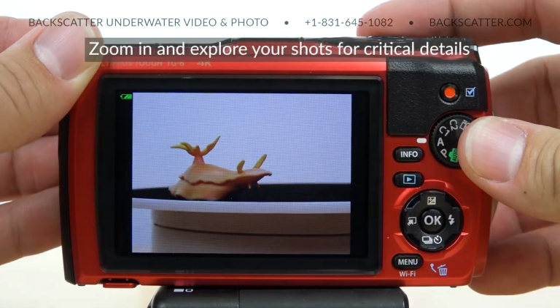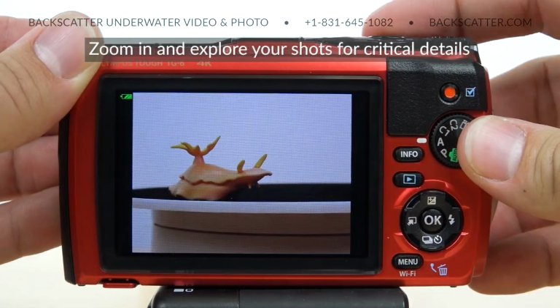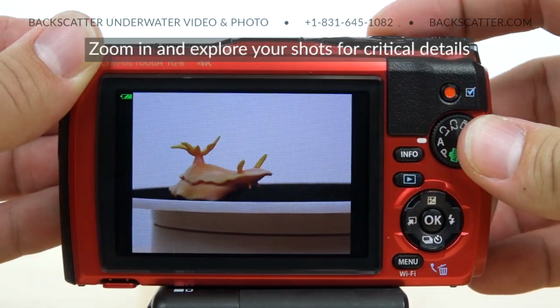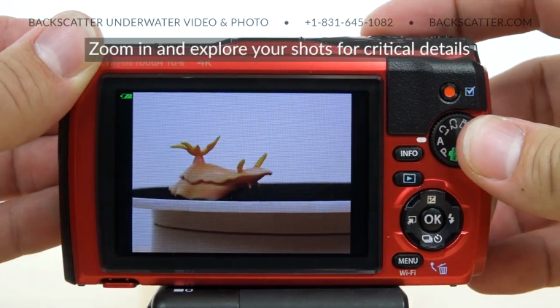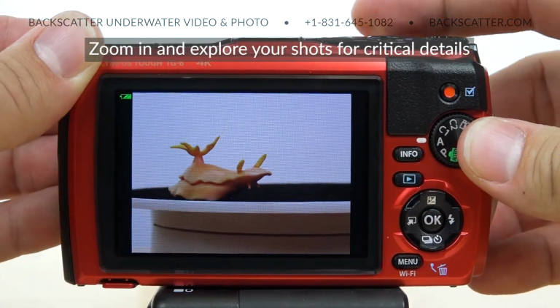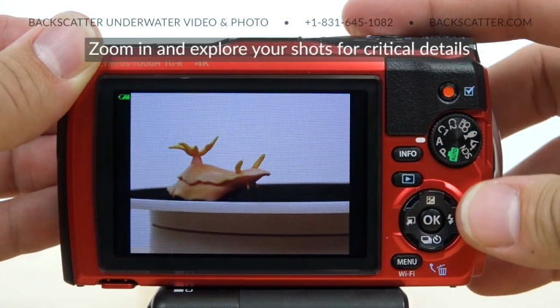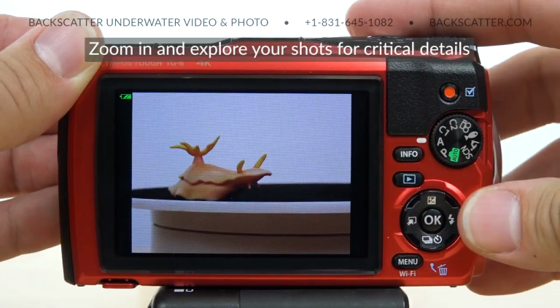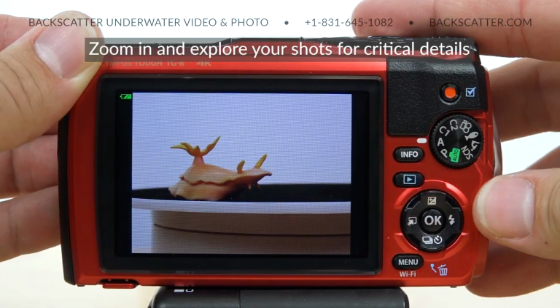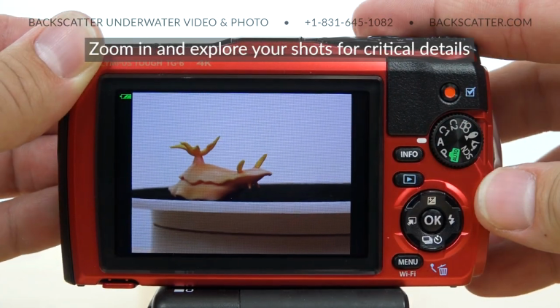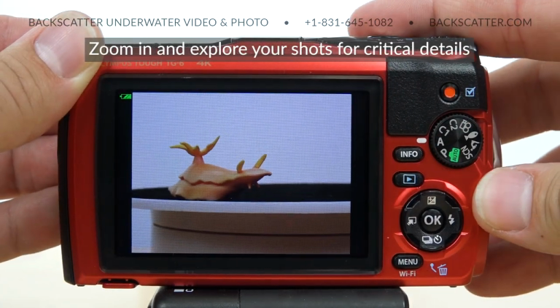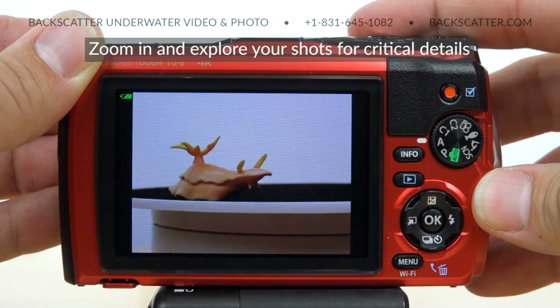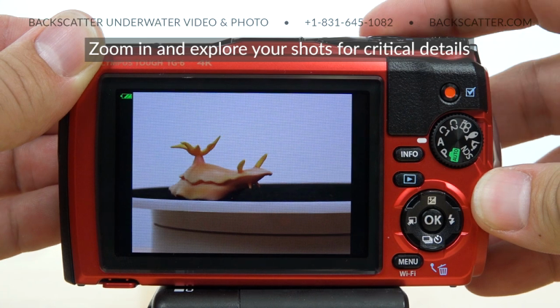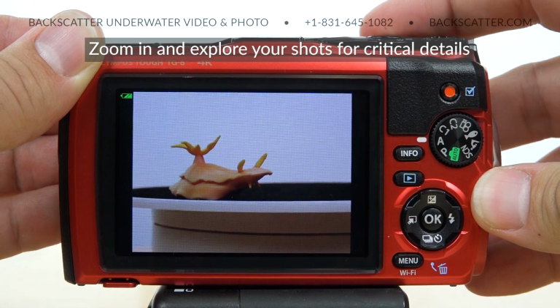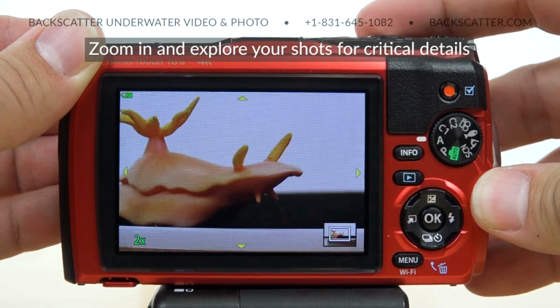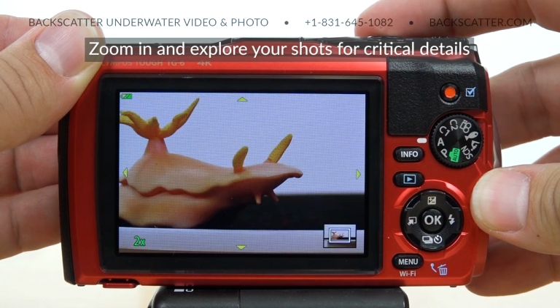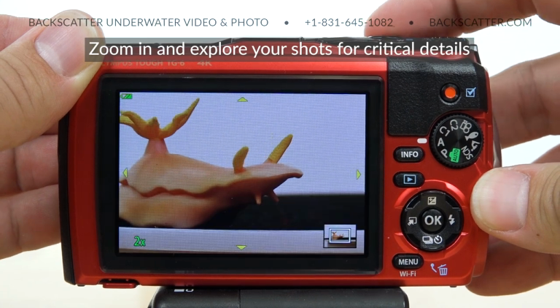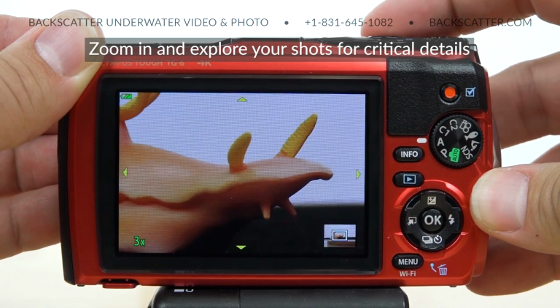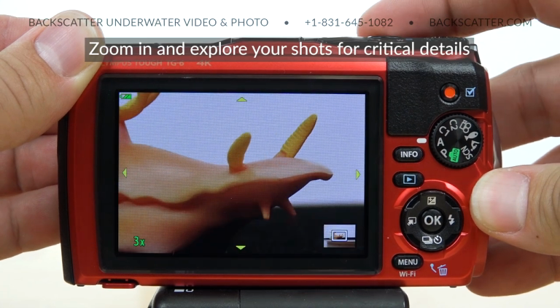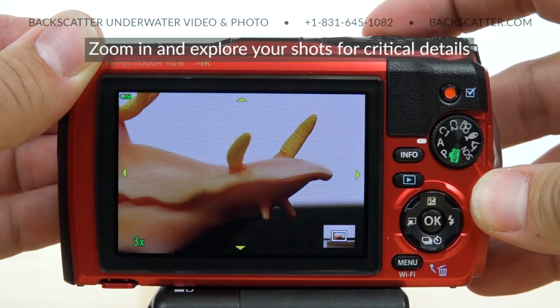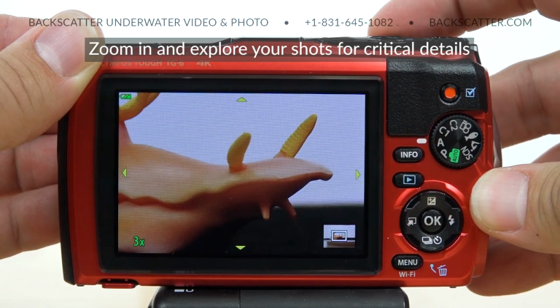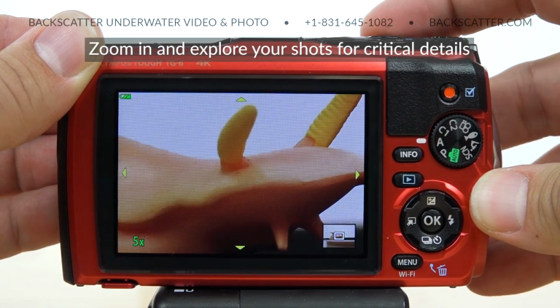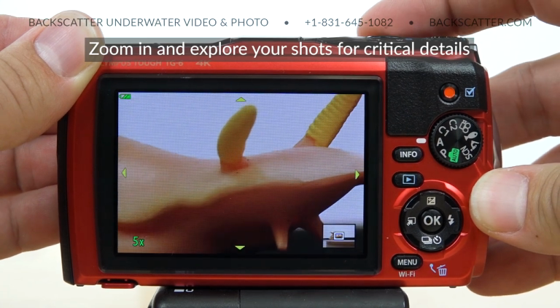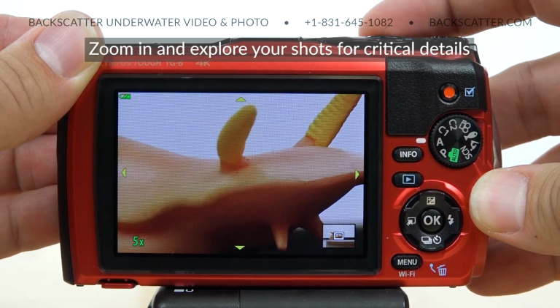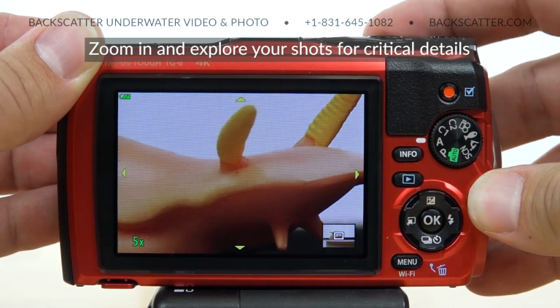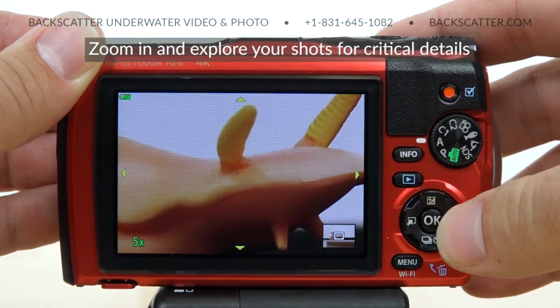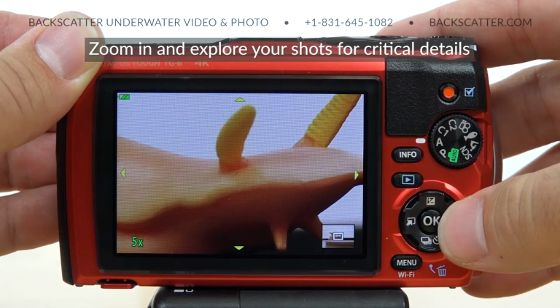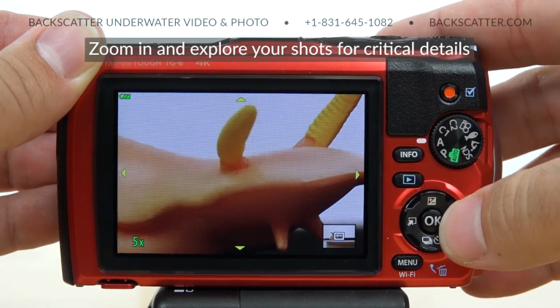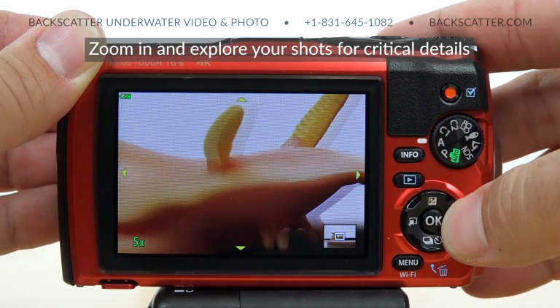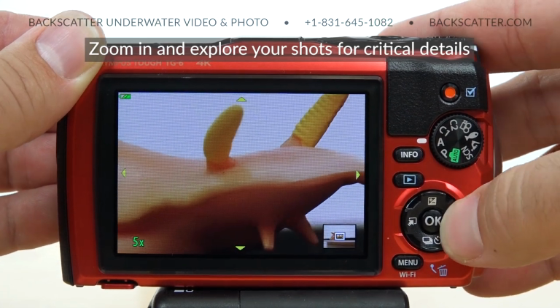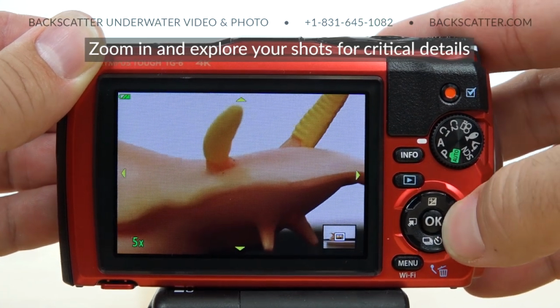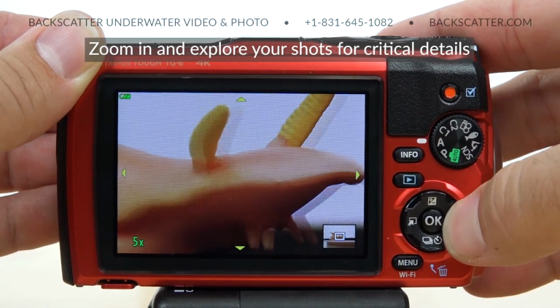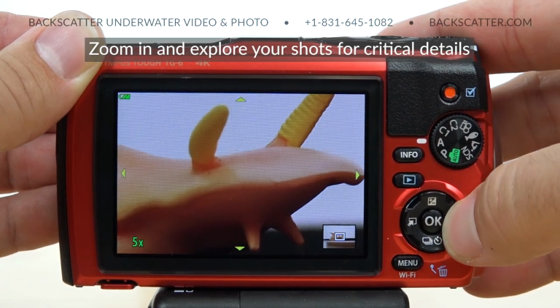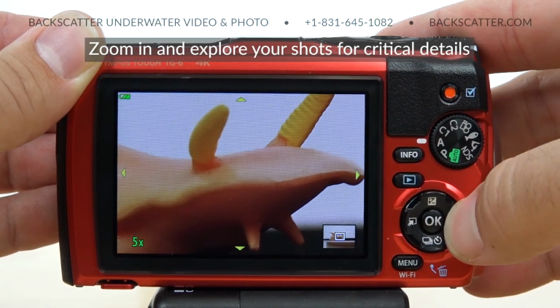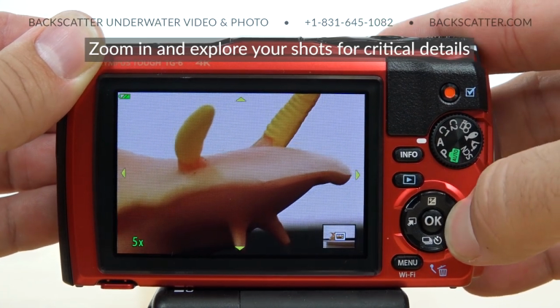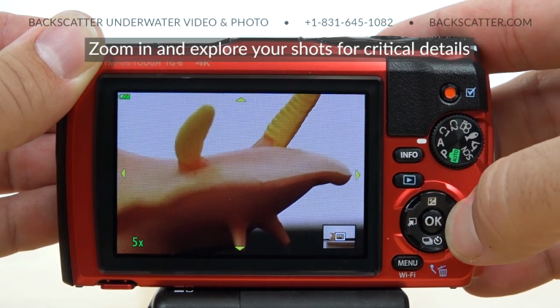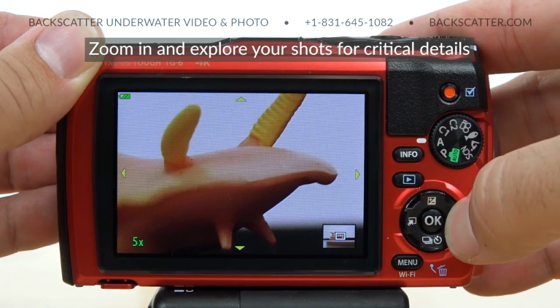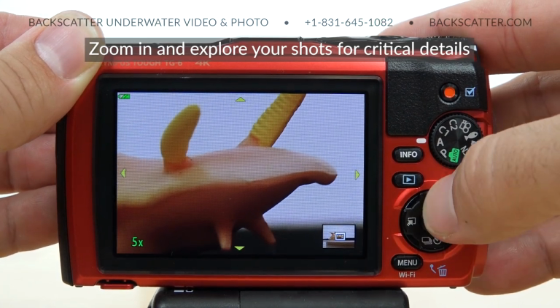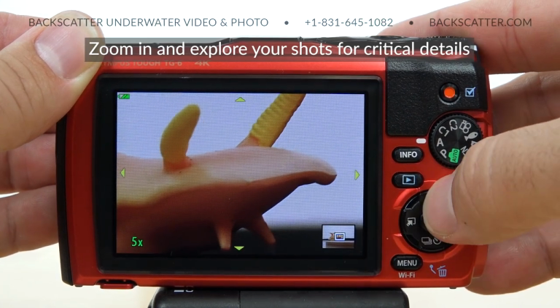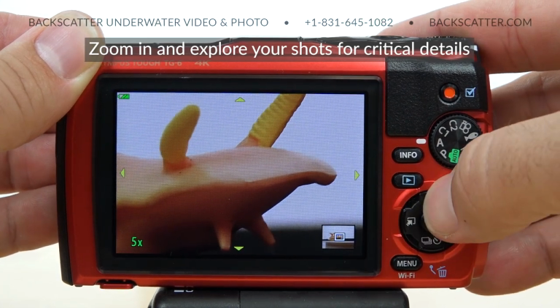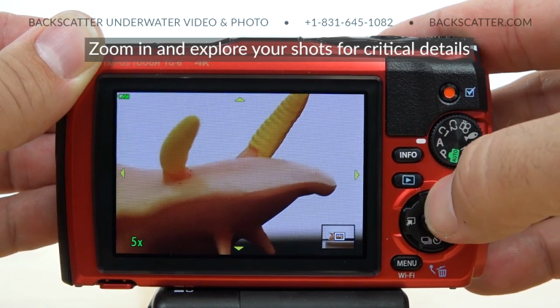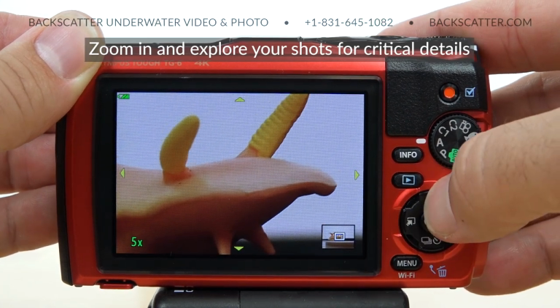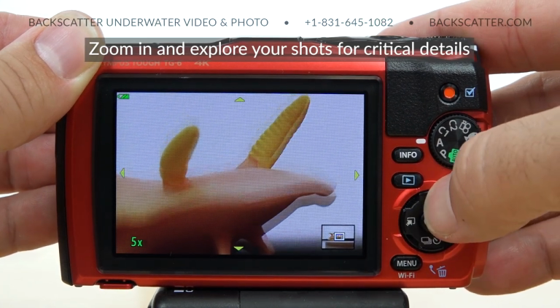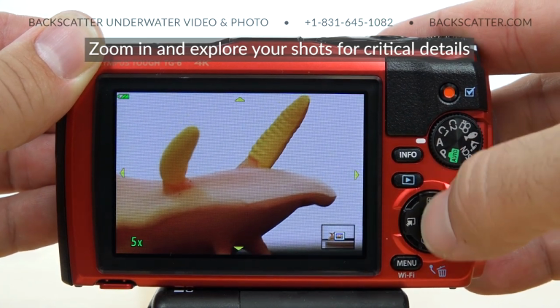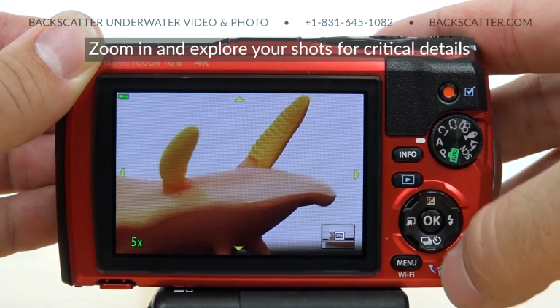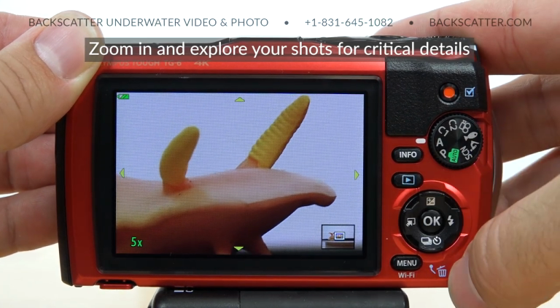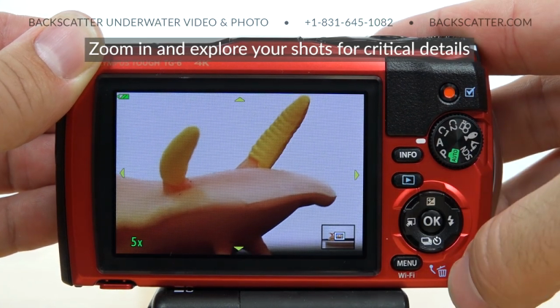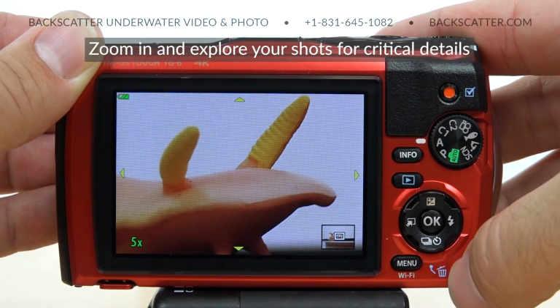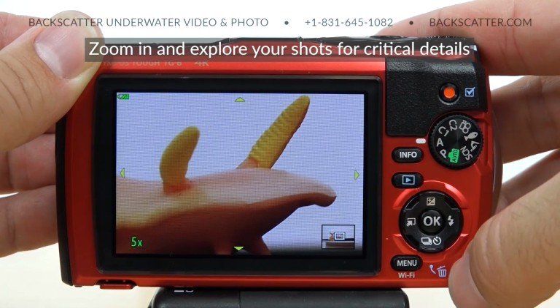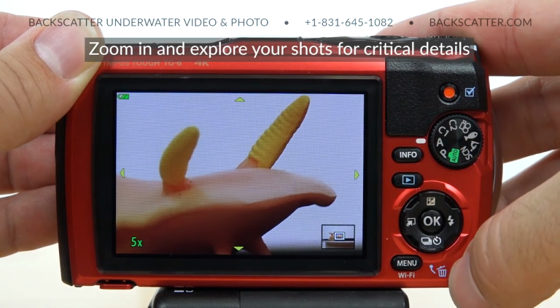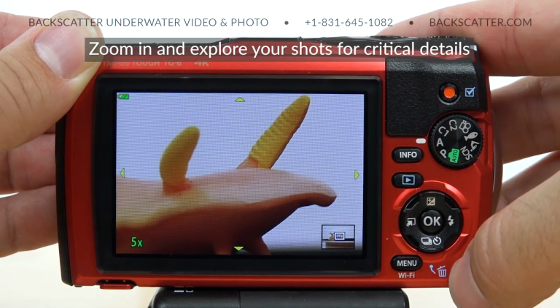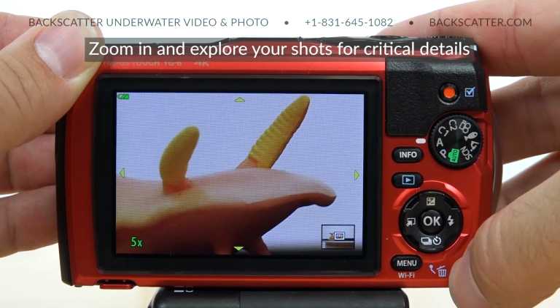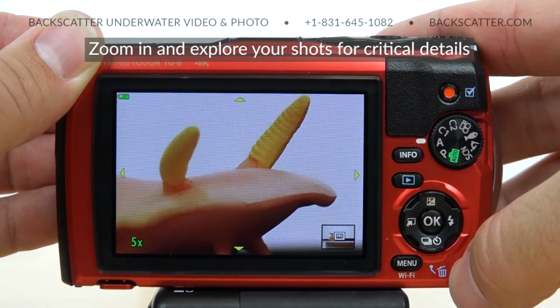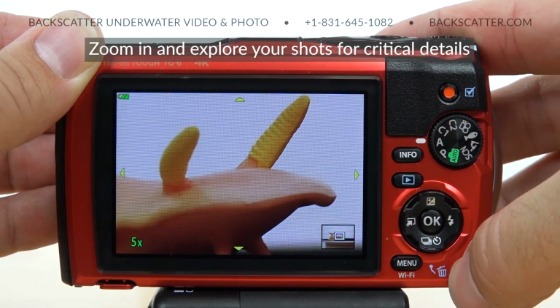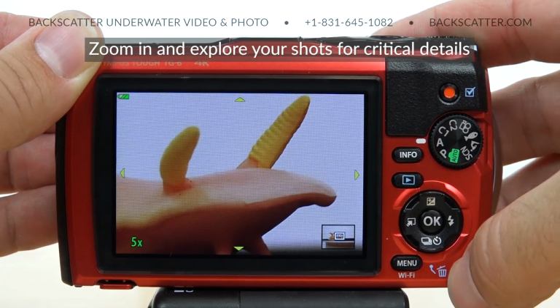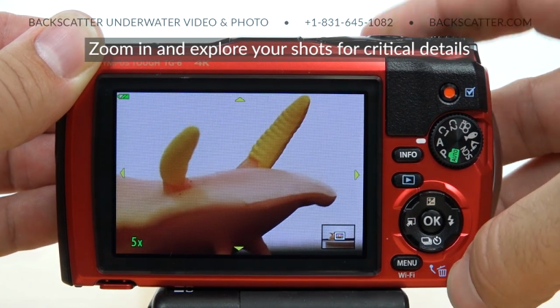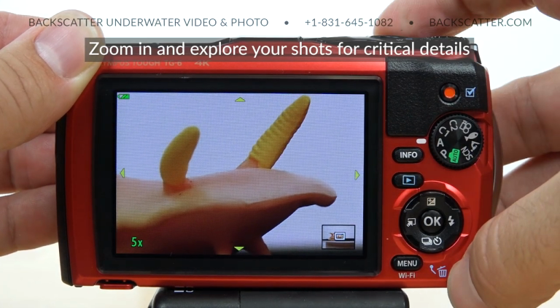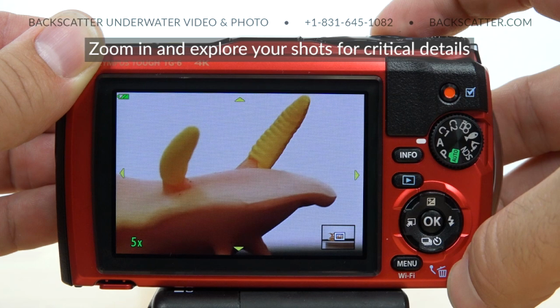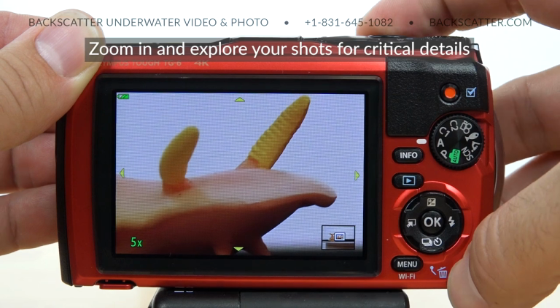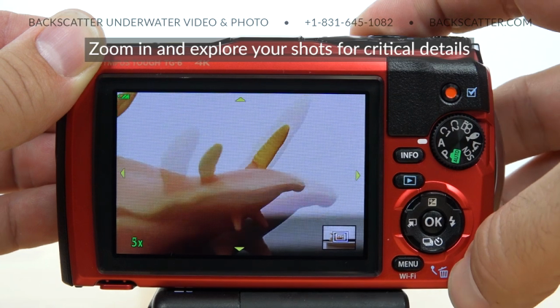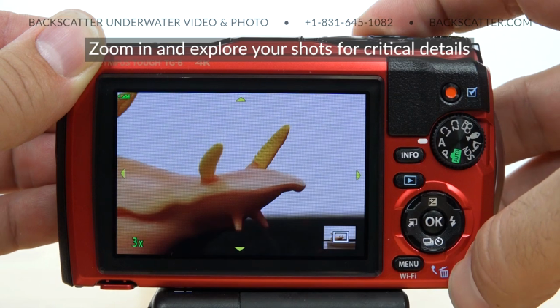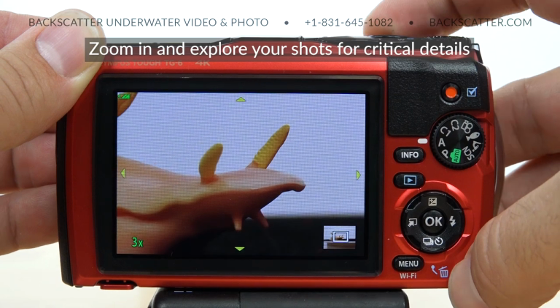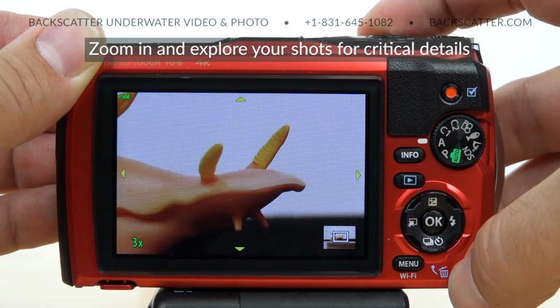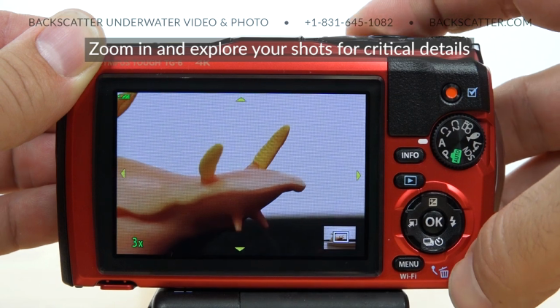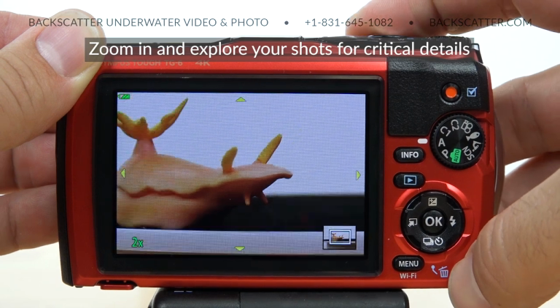When you have that image up, you can also zoom in and move around the frame while reviewing it to check for critical details.